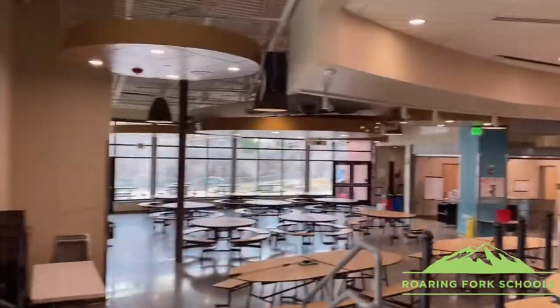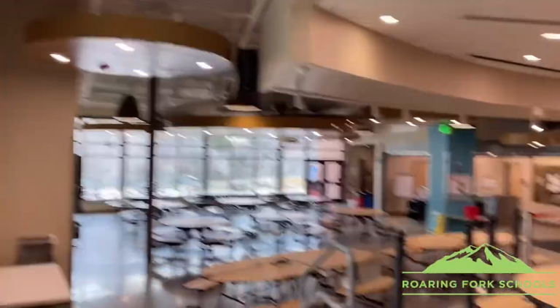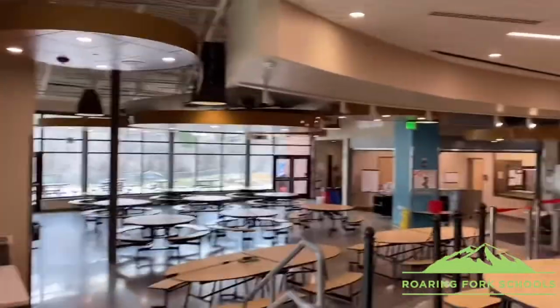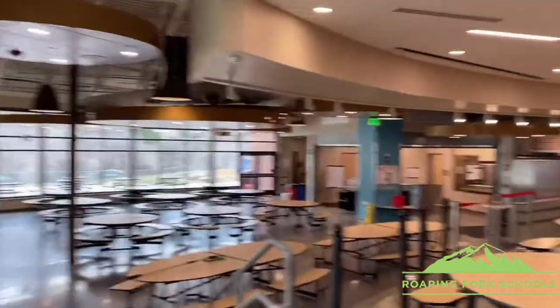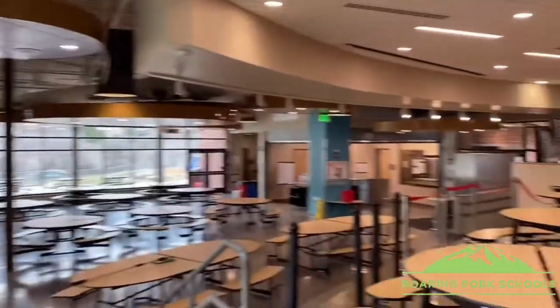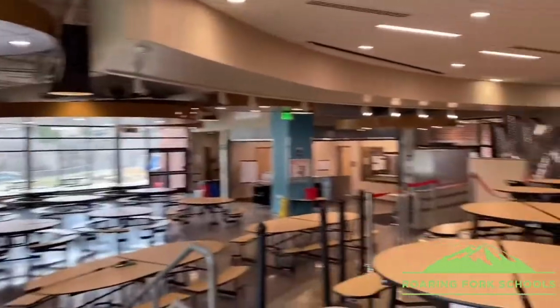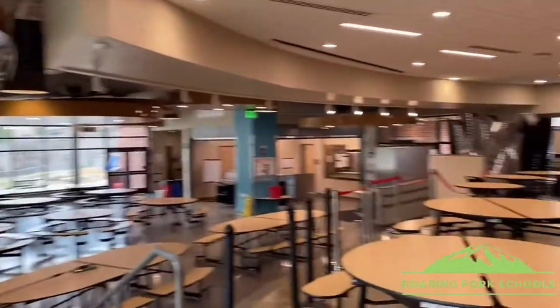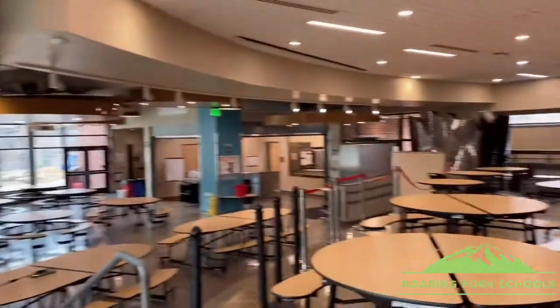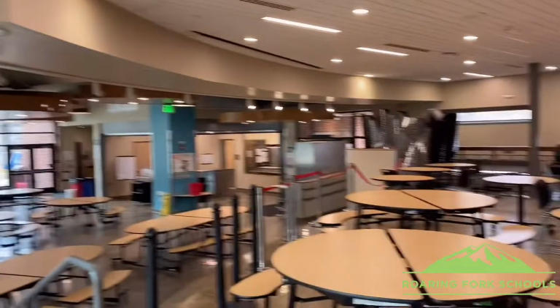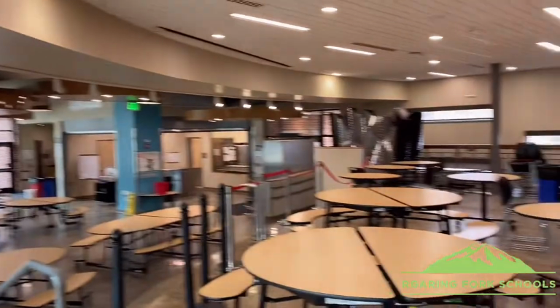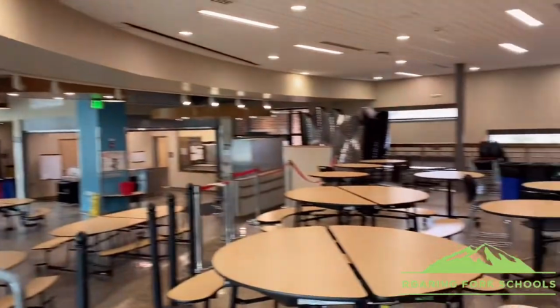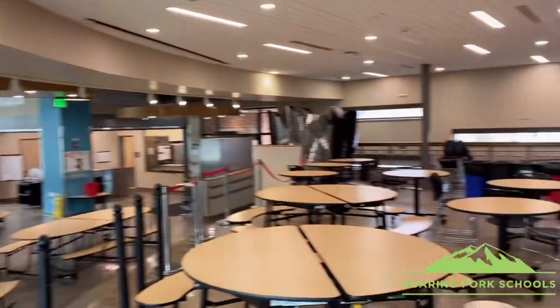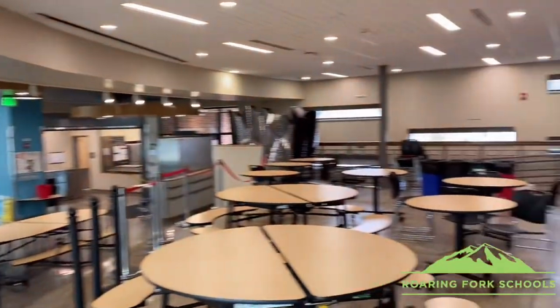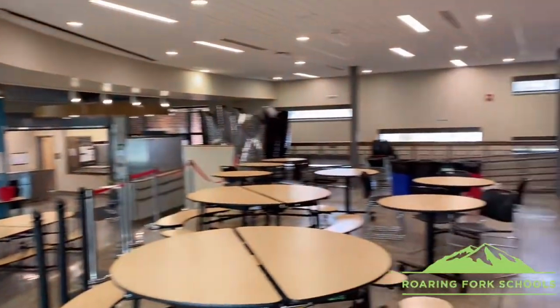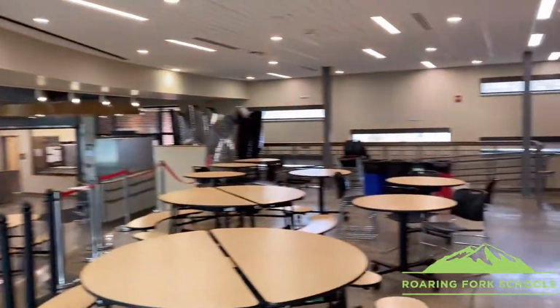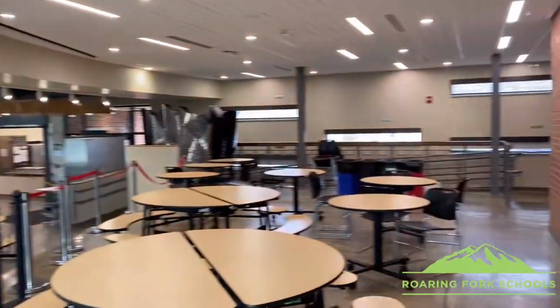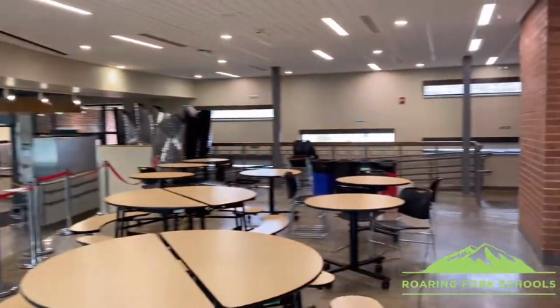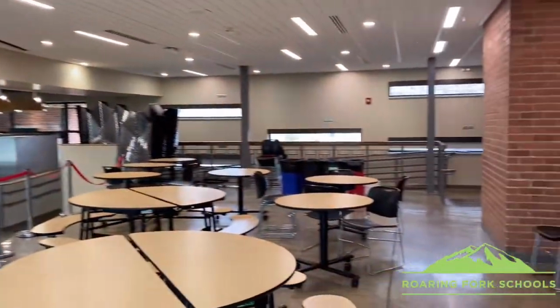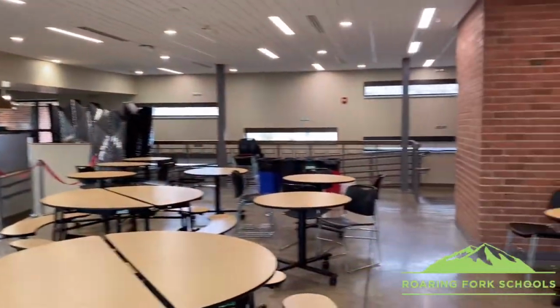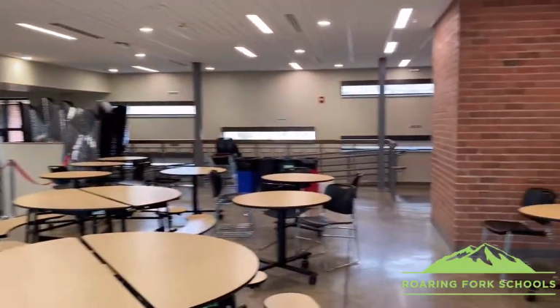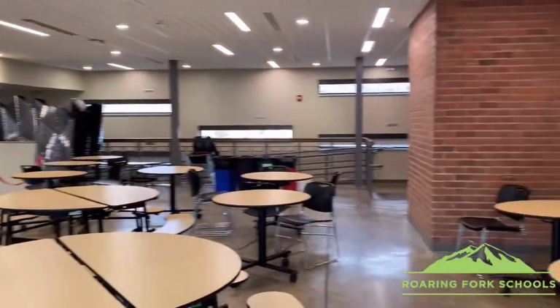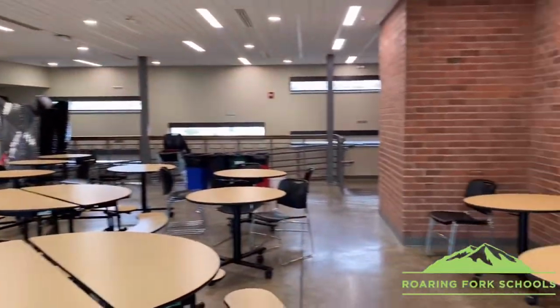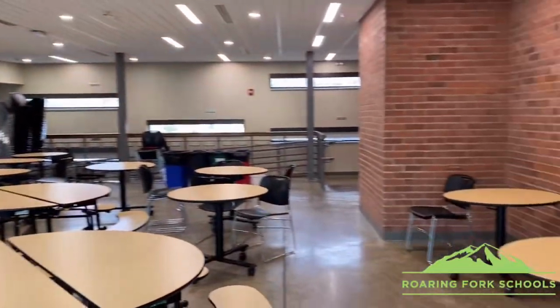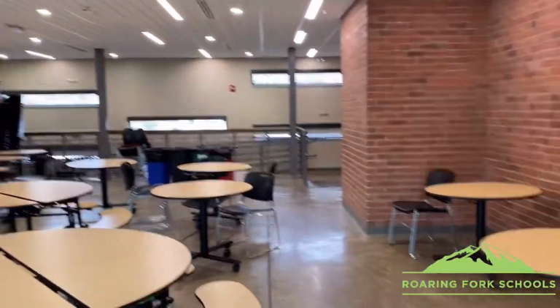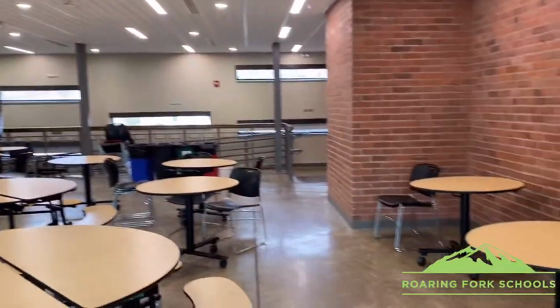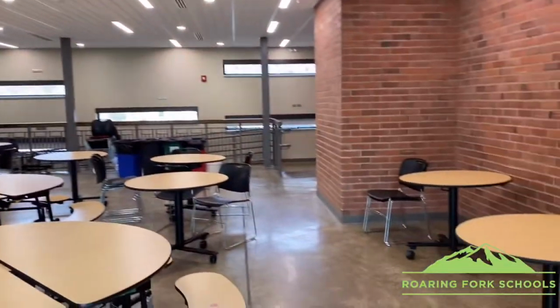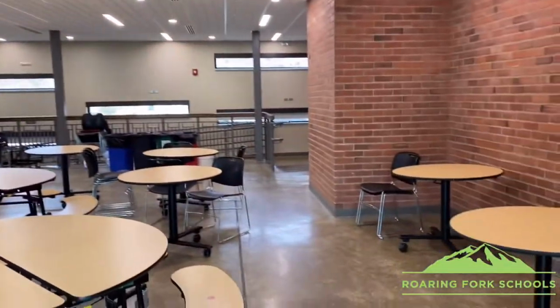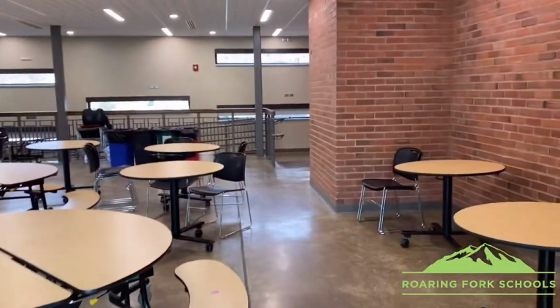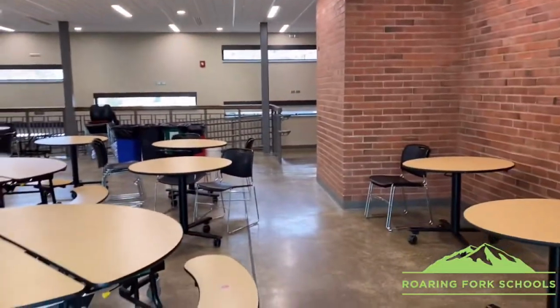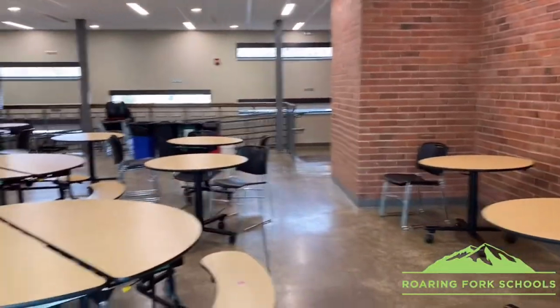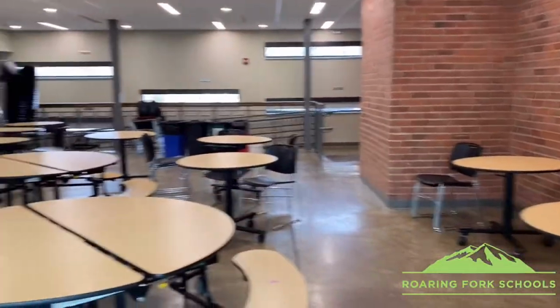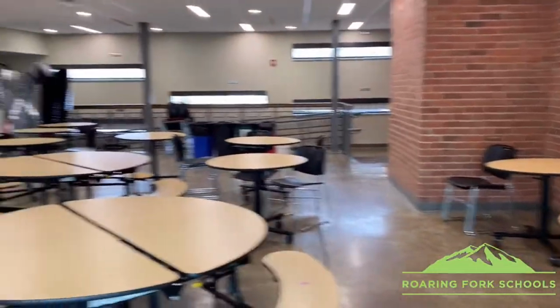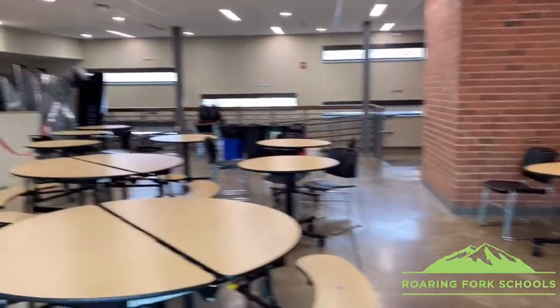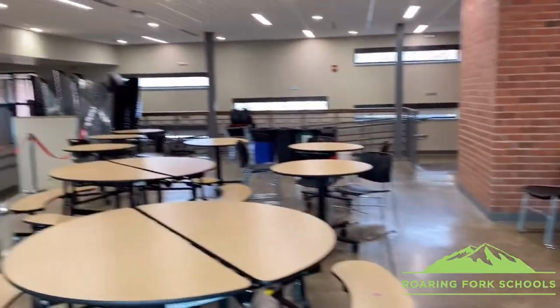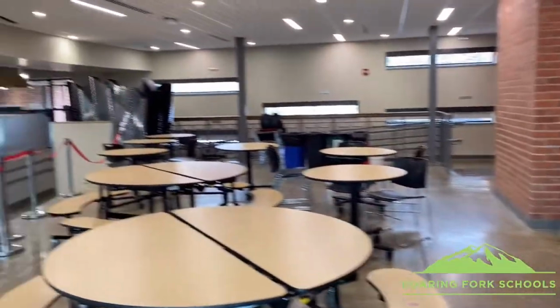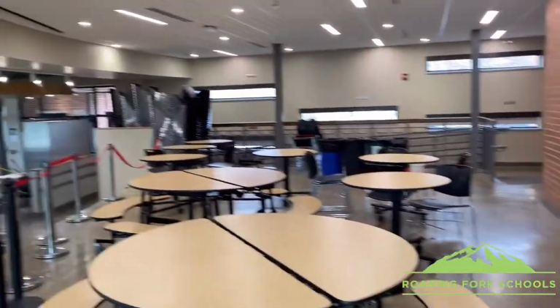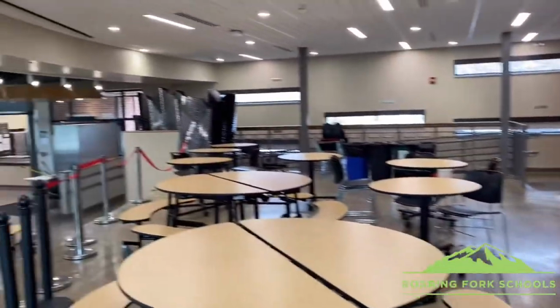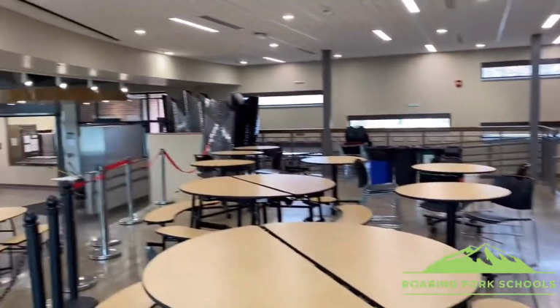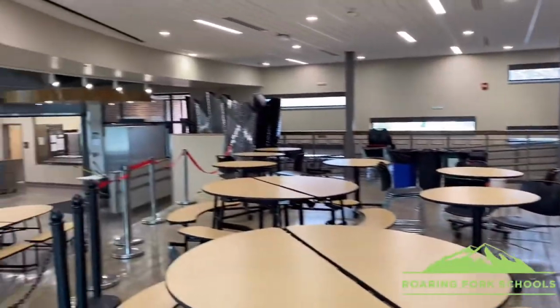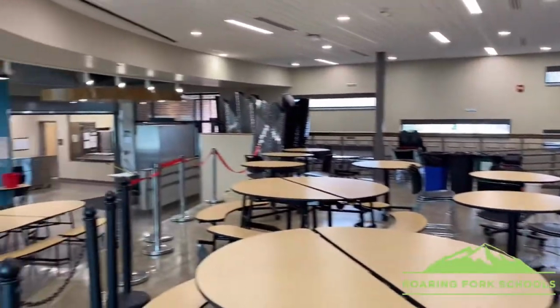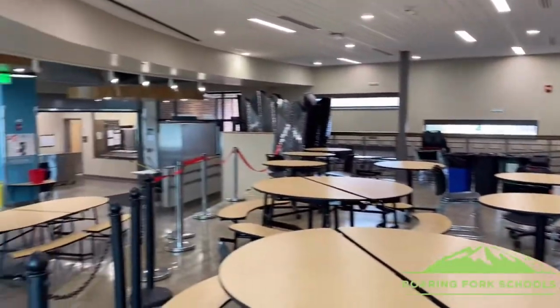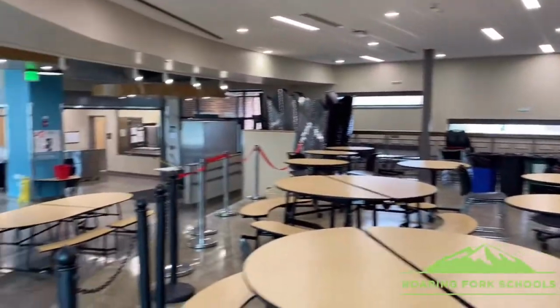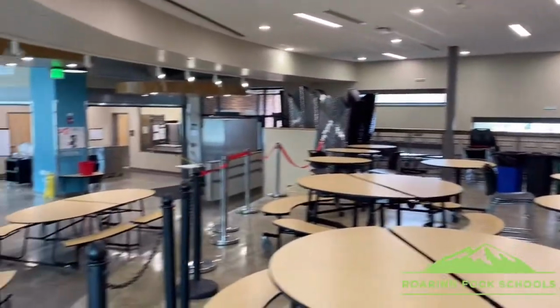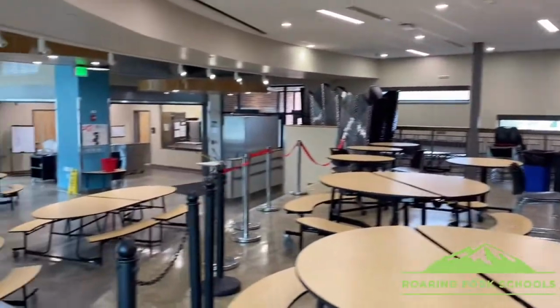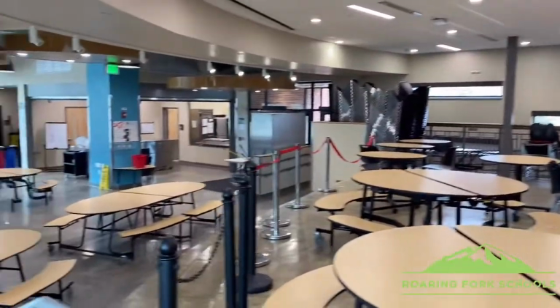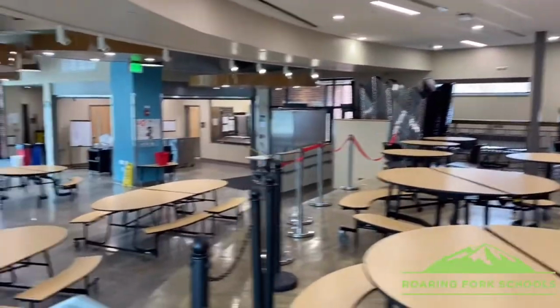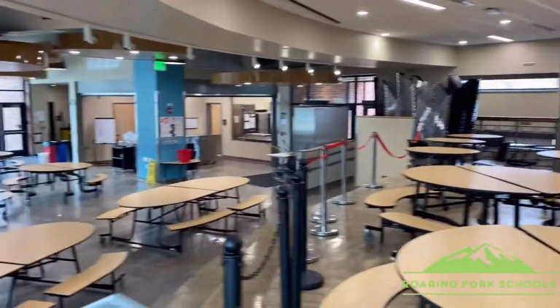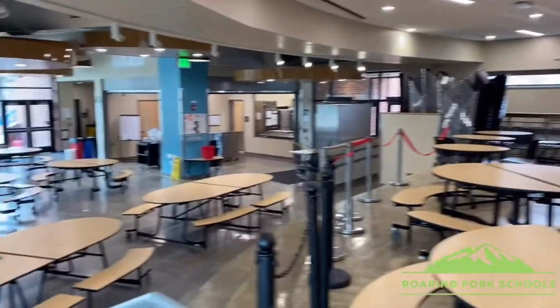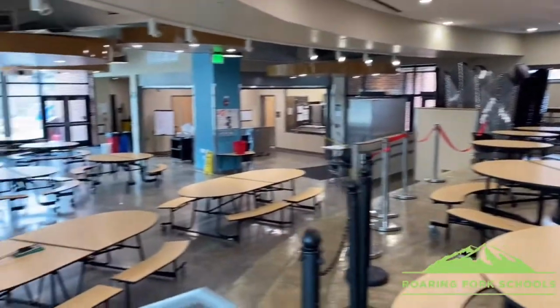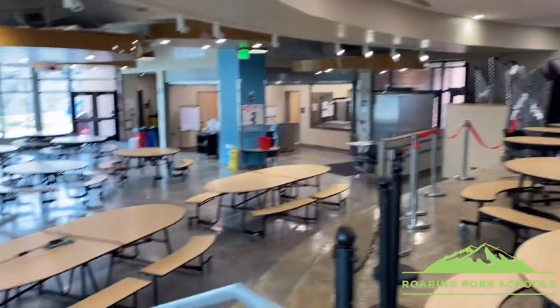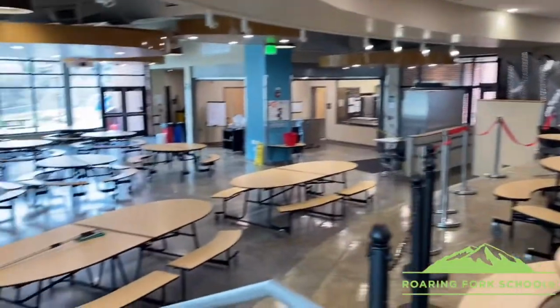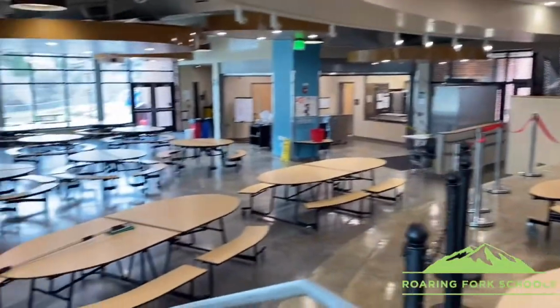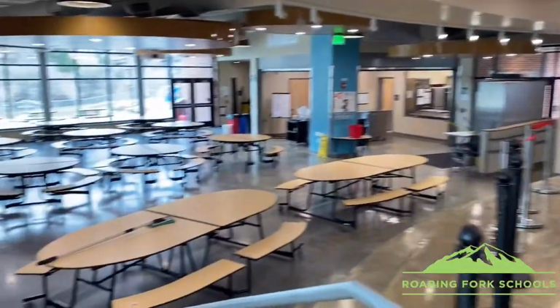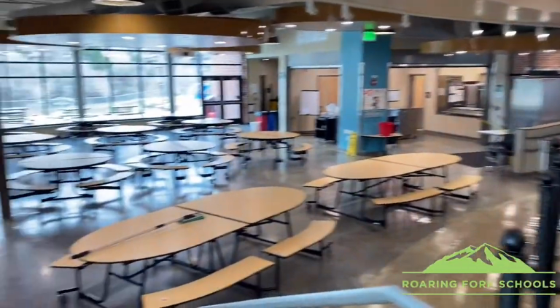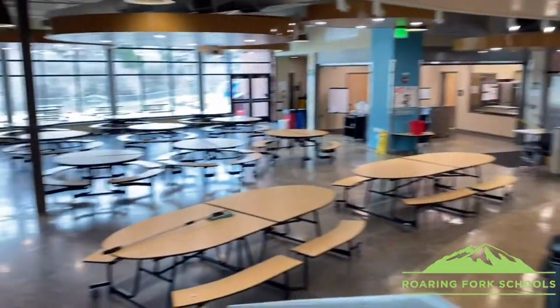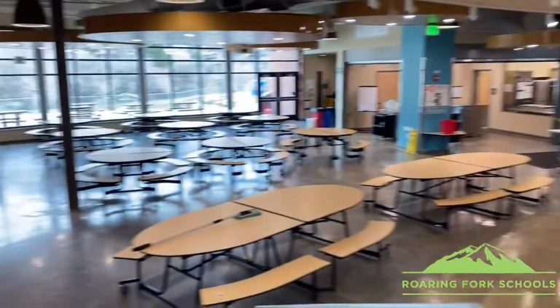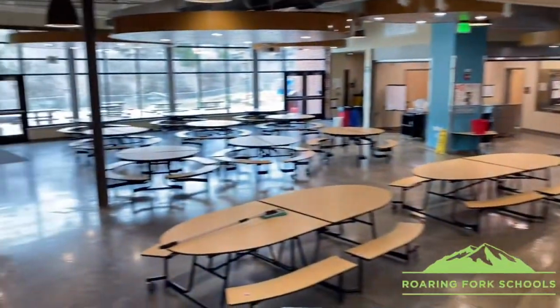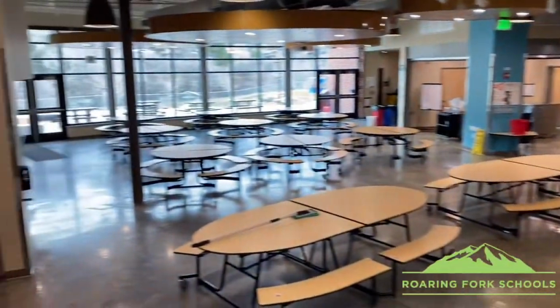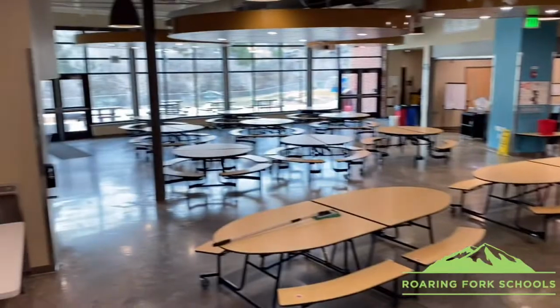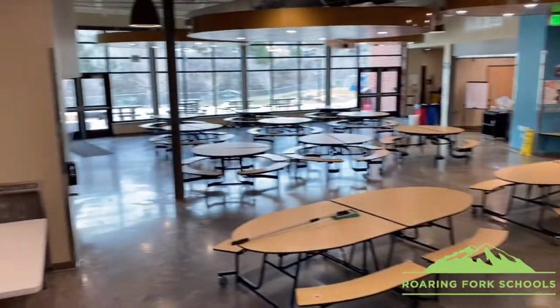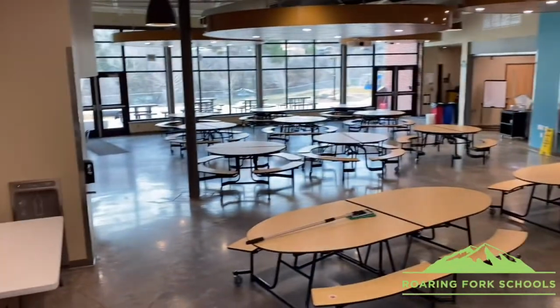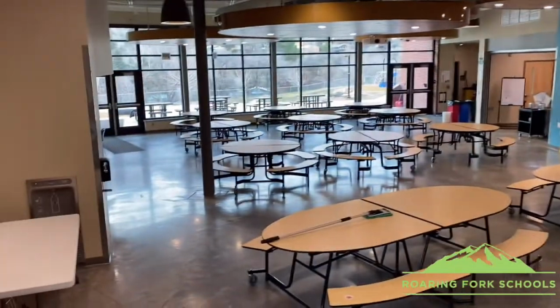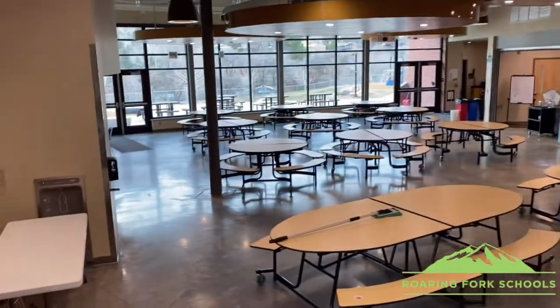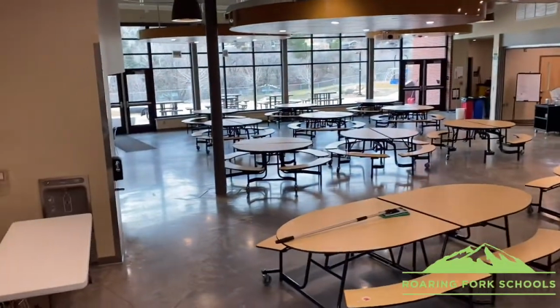Here's the lunch room. People also eat breakfast here too.